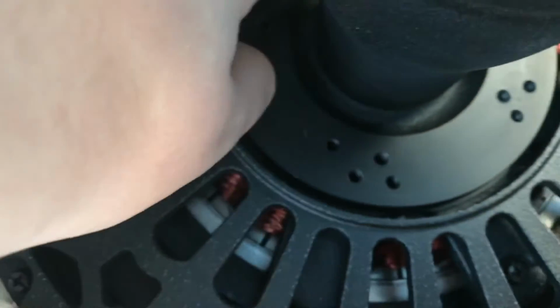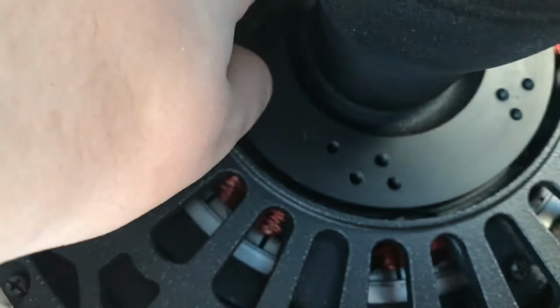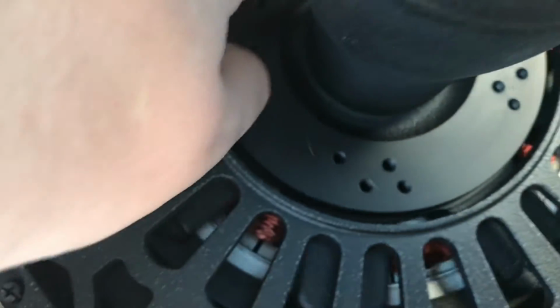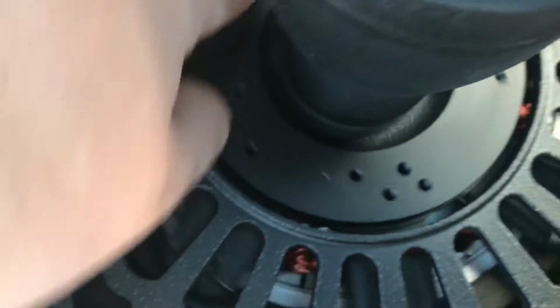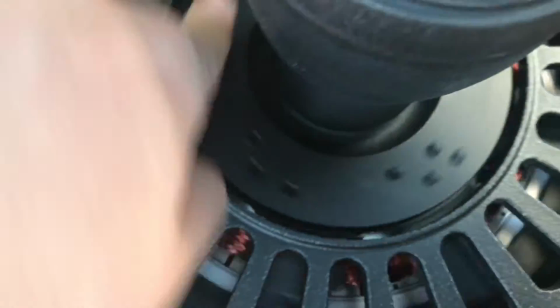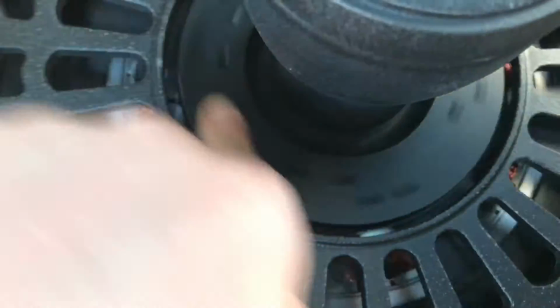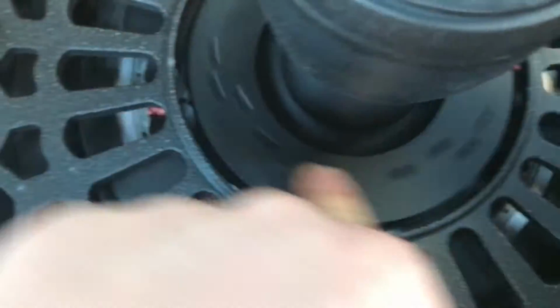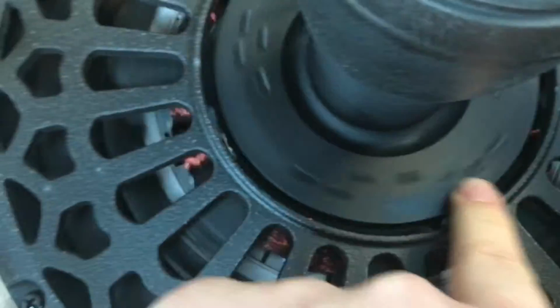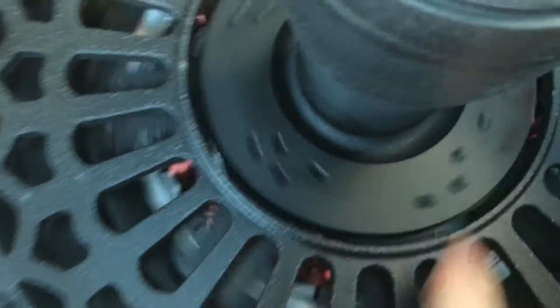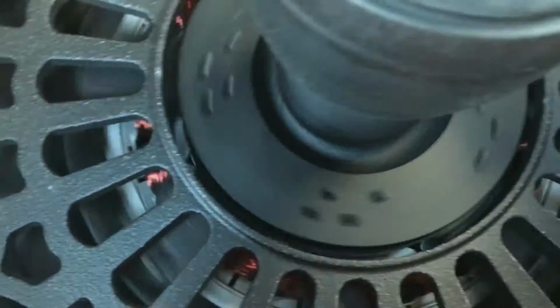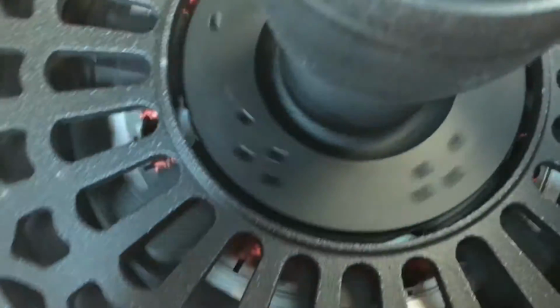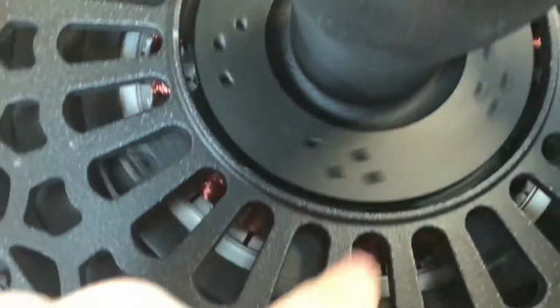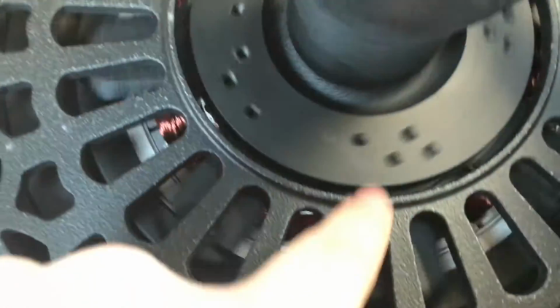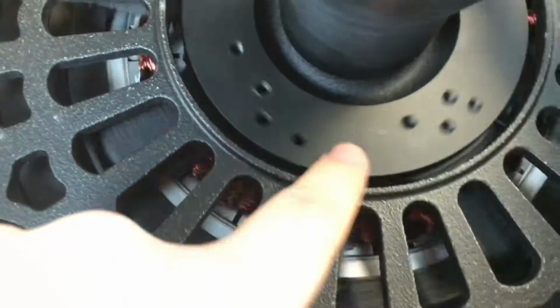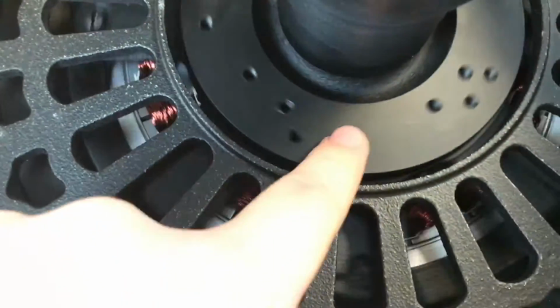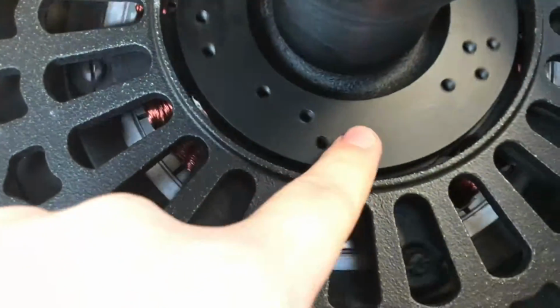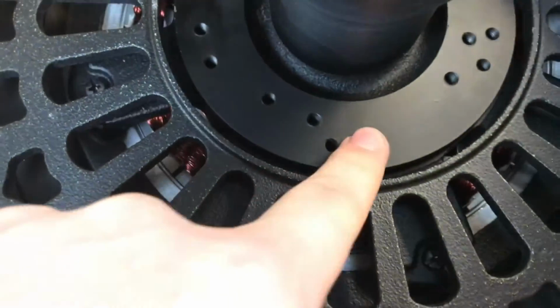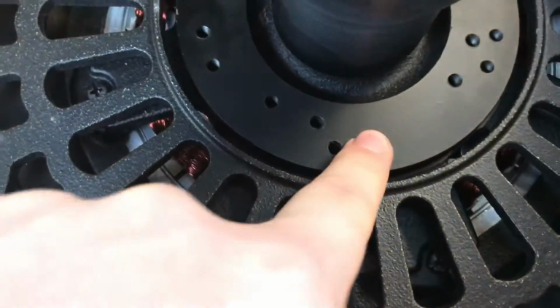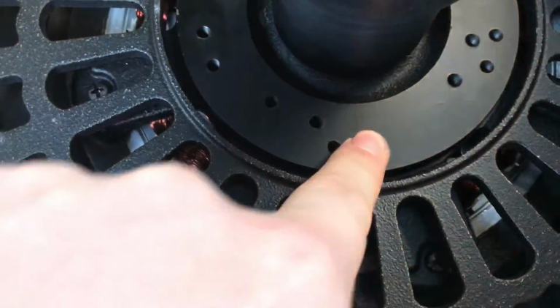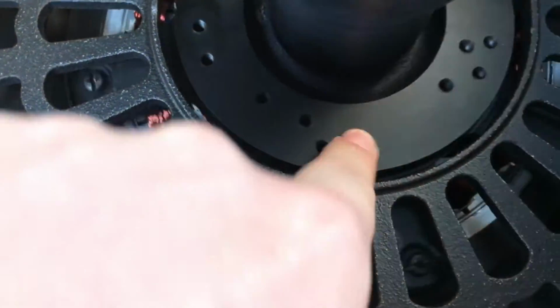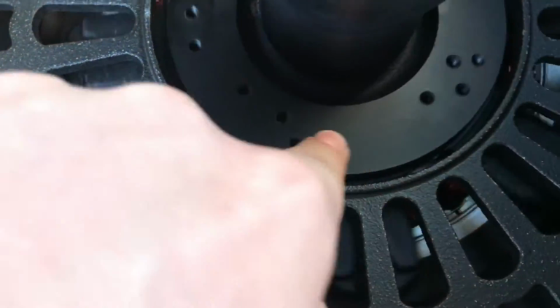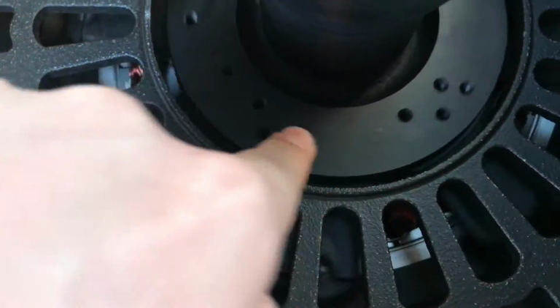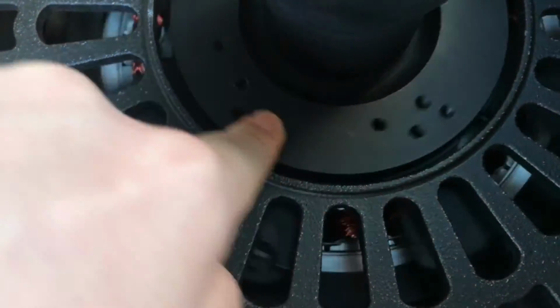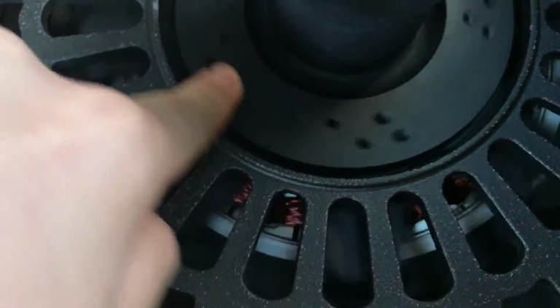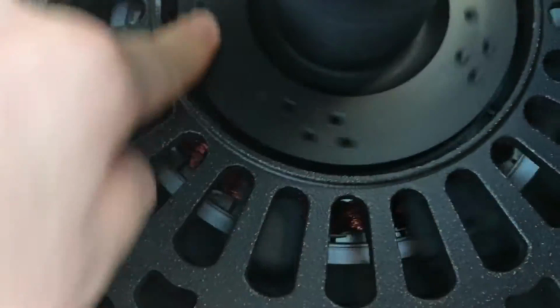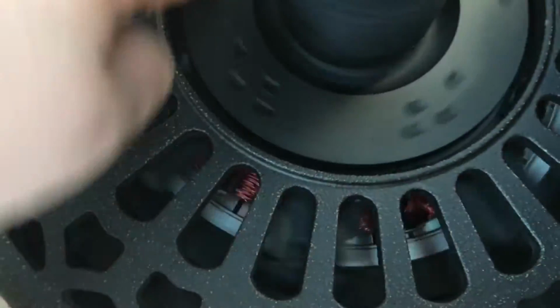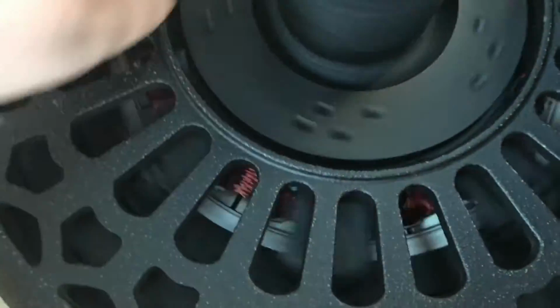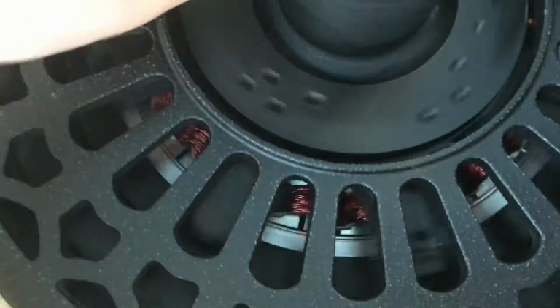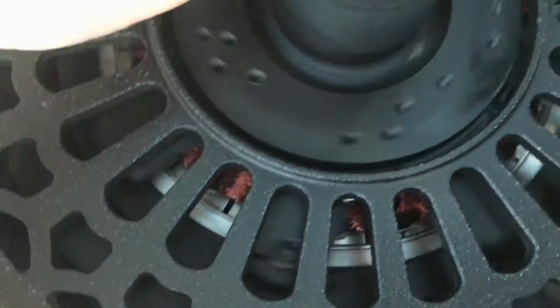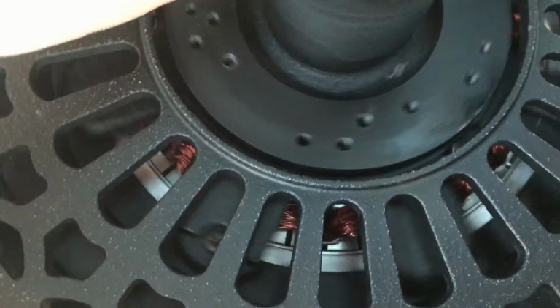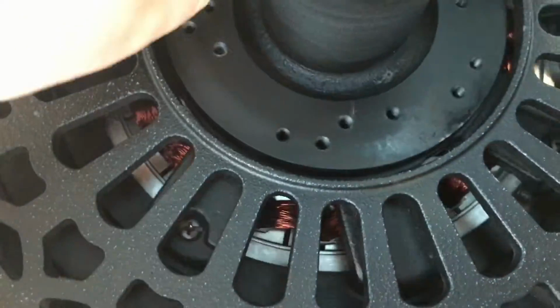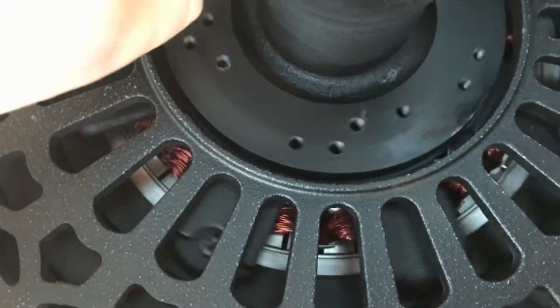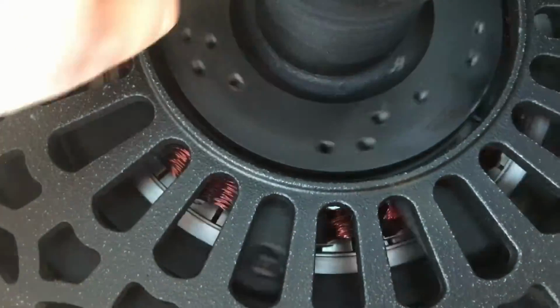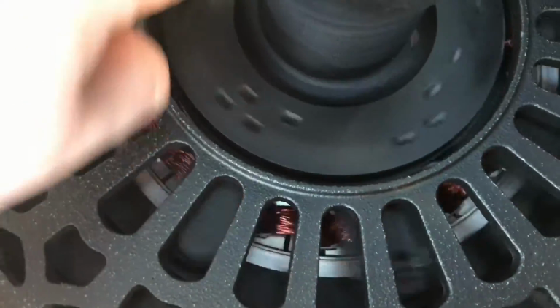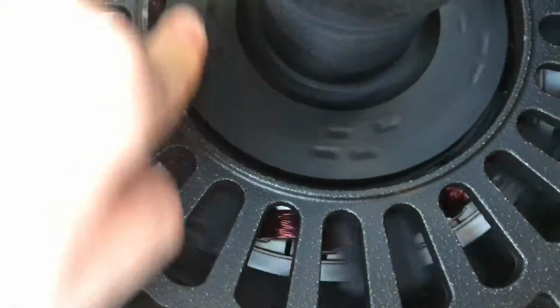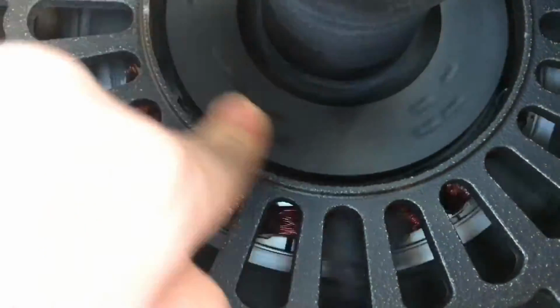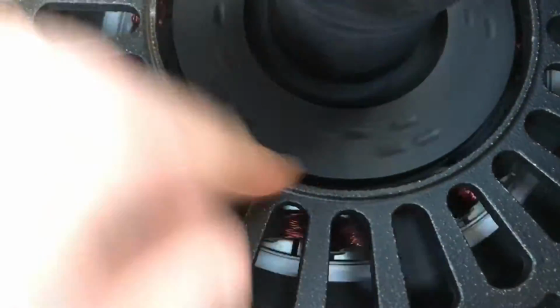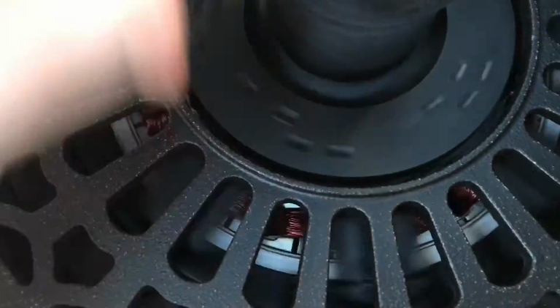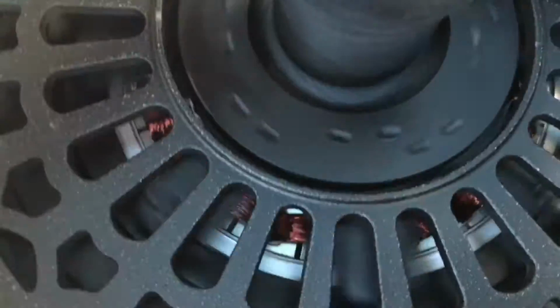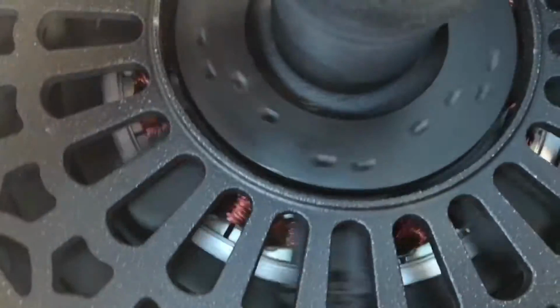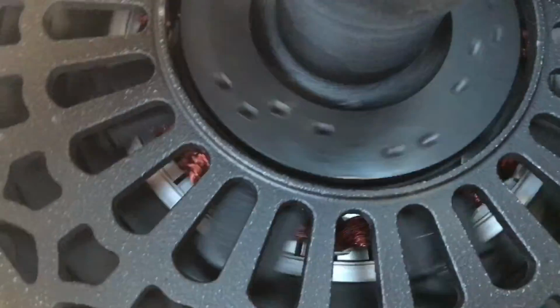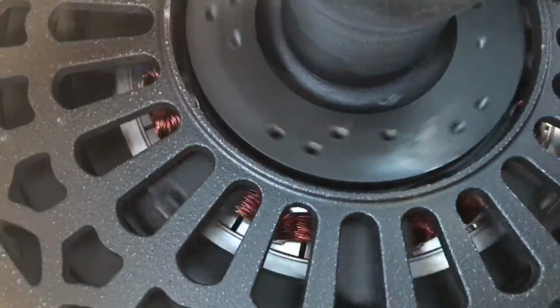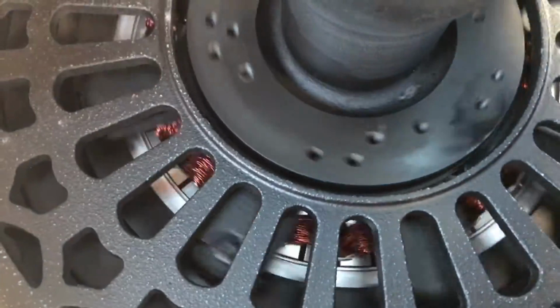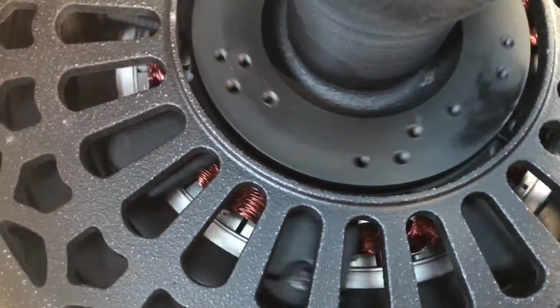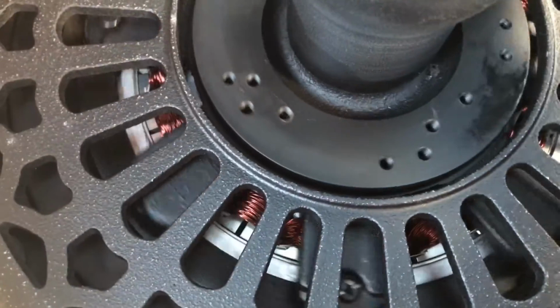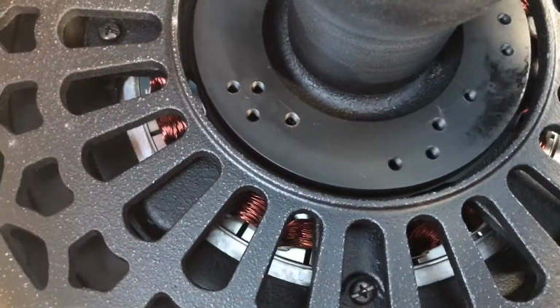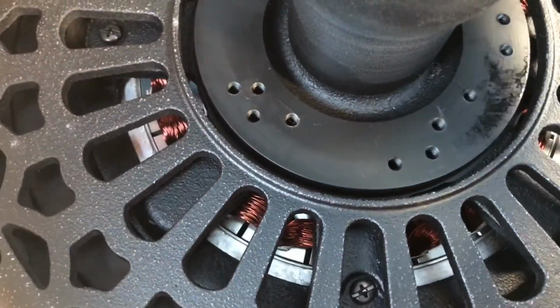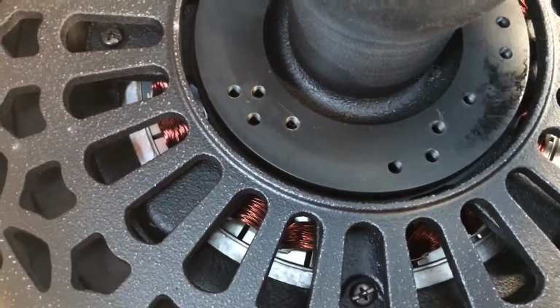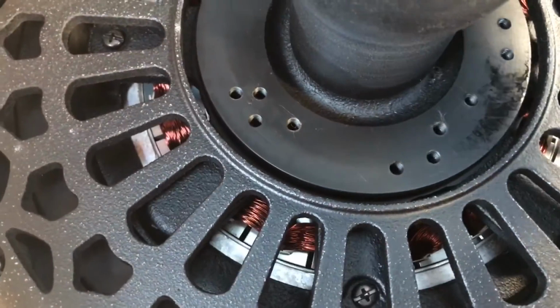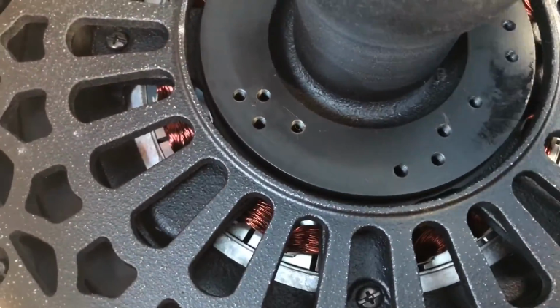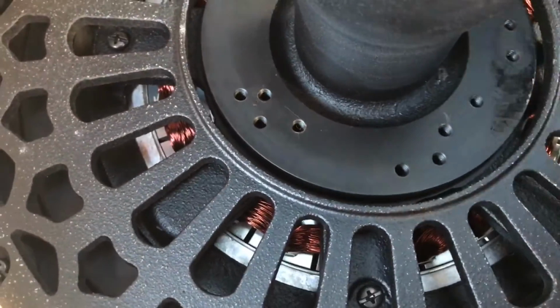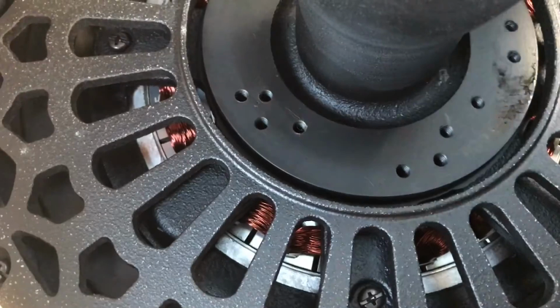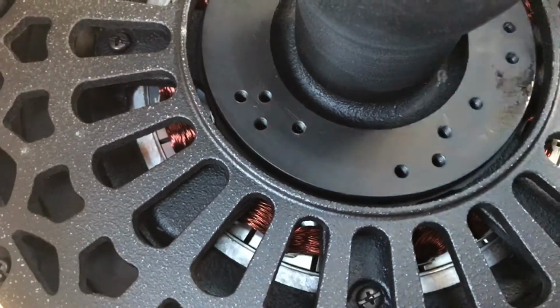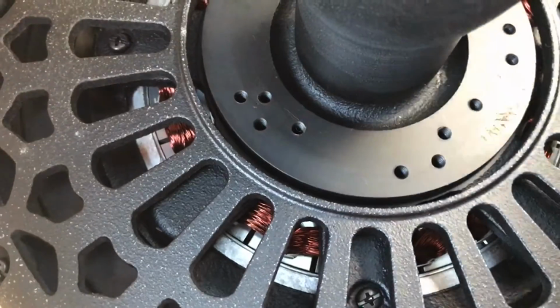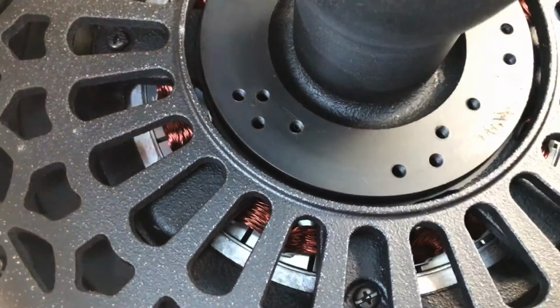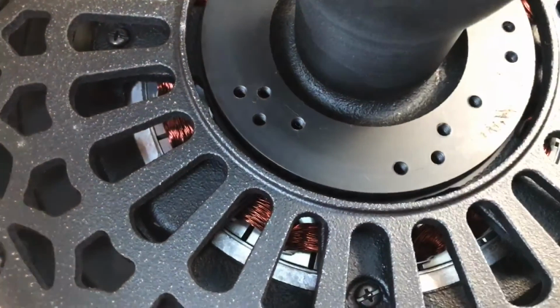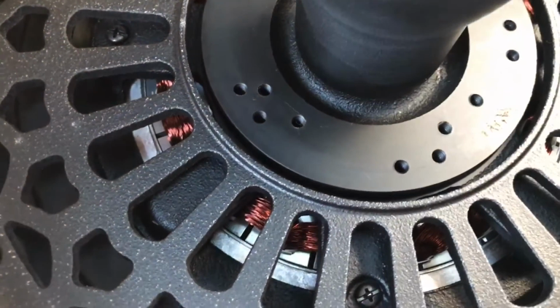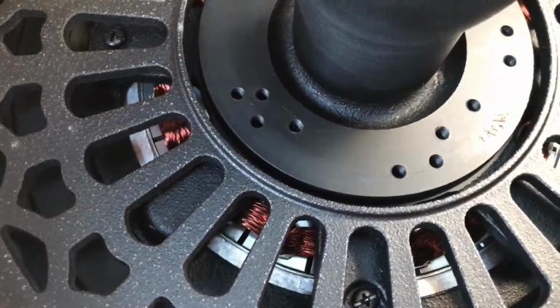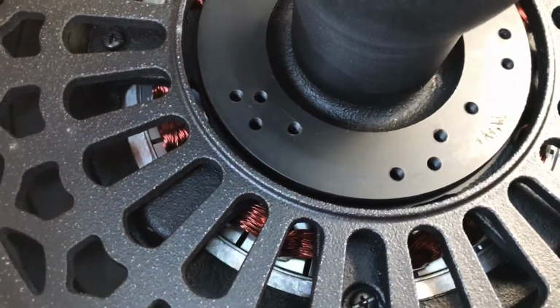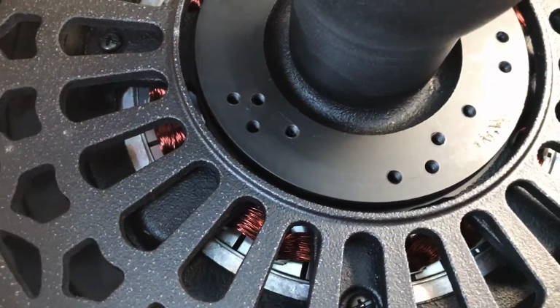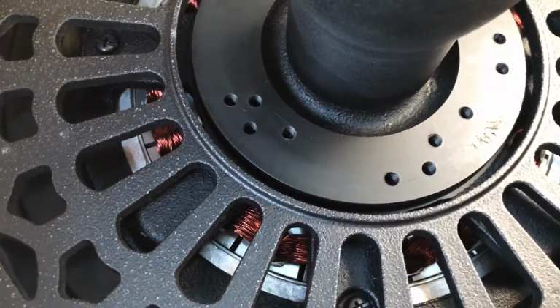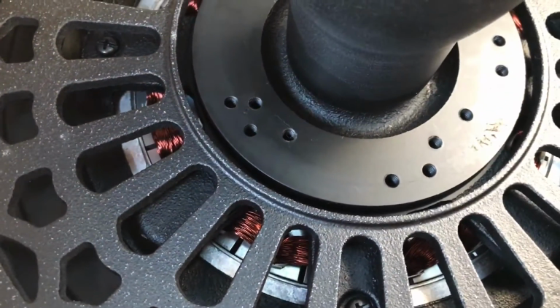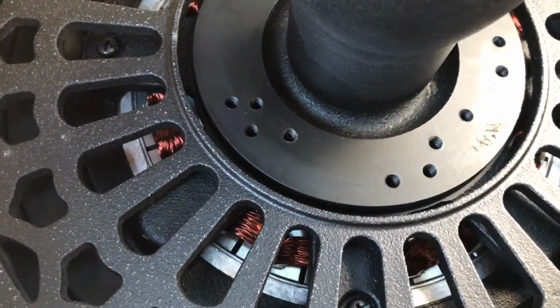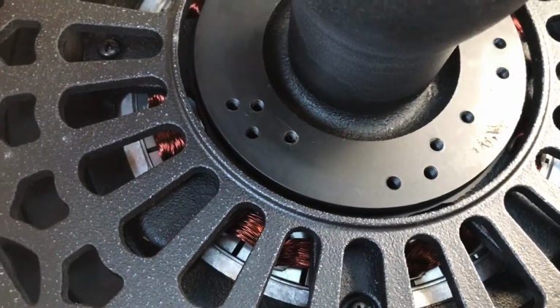Those bearings are definitely stiff. Yeah. Alright, it's a four or five blade. What are you going to do — try to do both? Probably do both. Yeah.